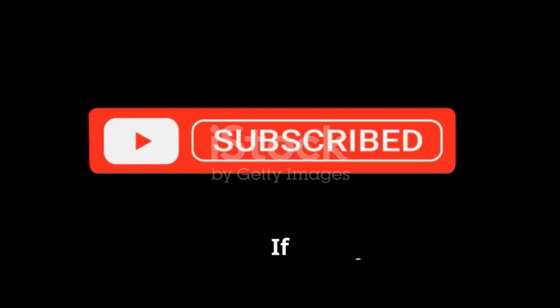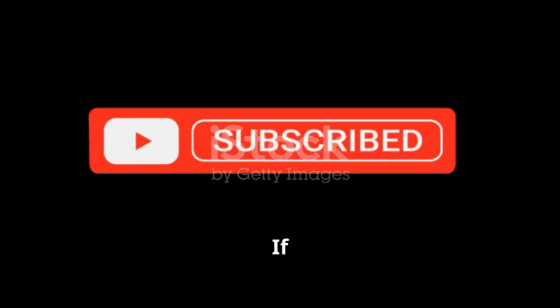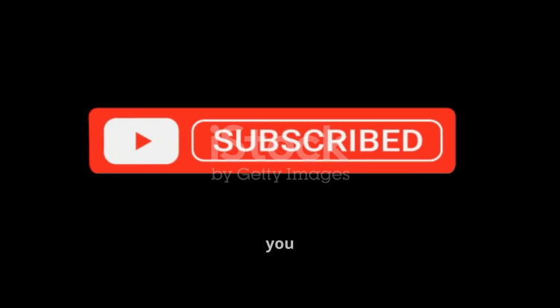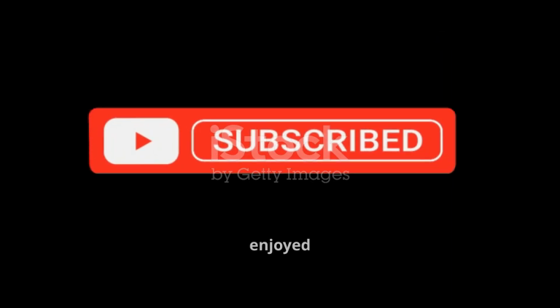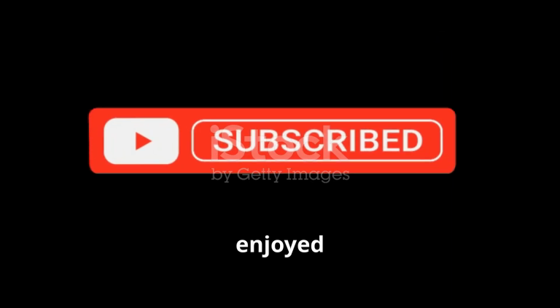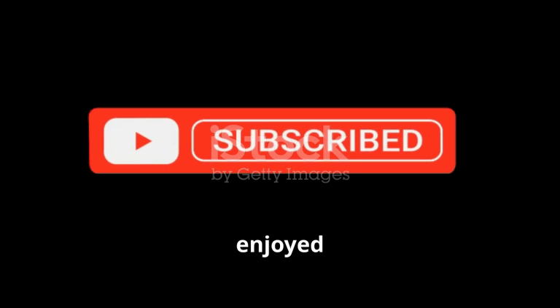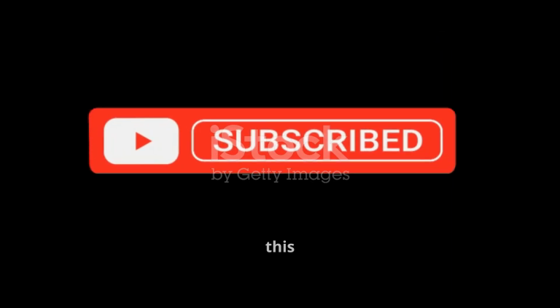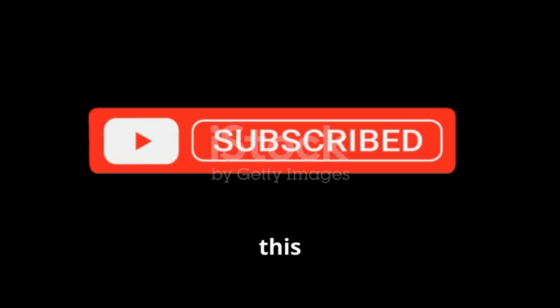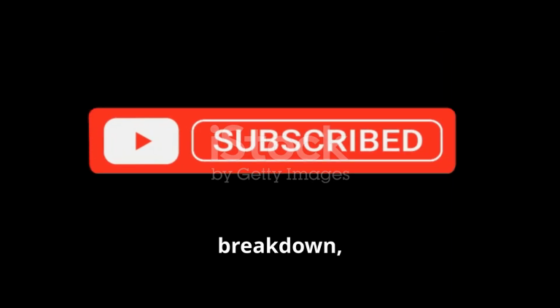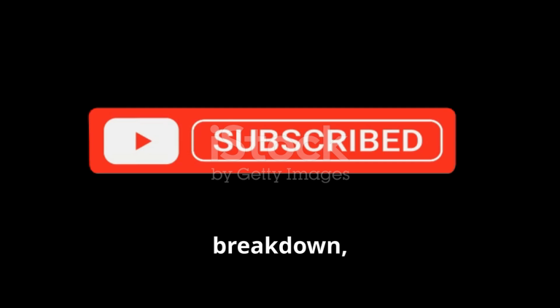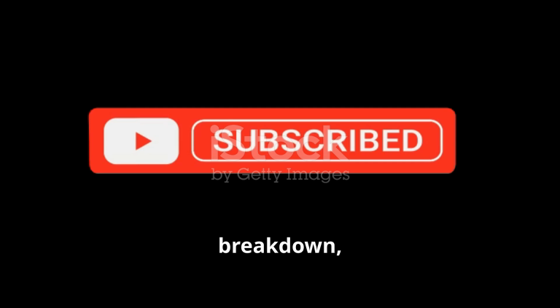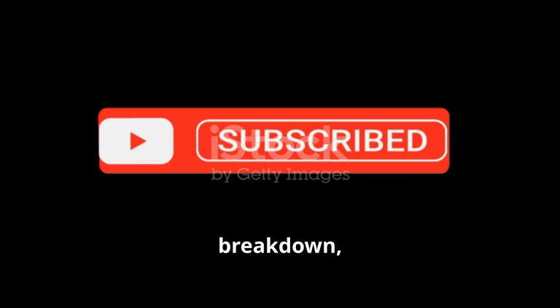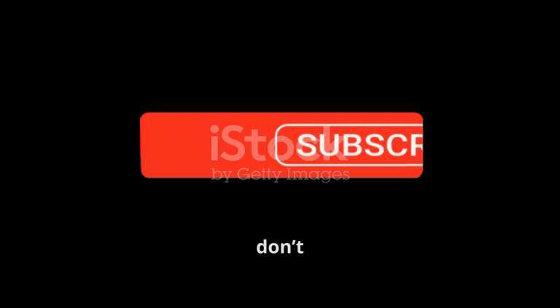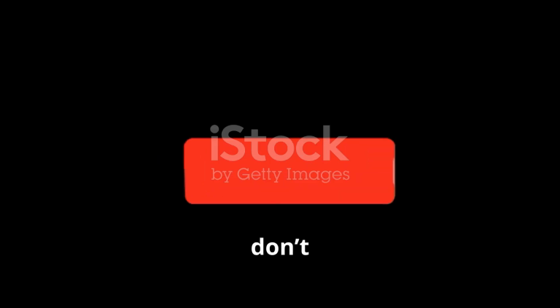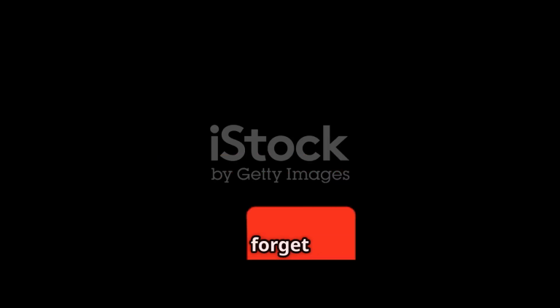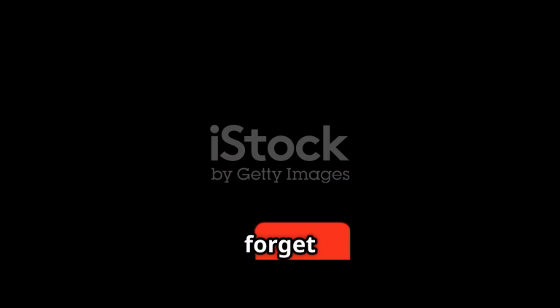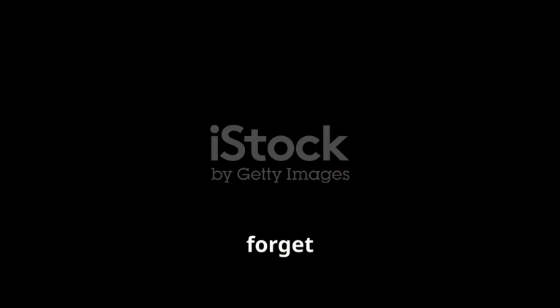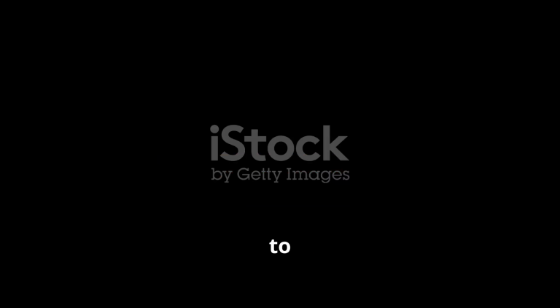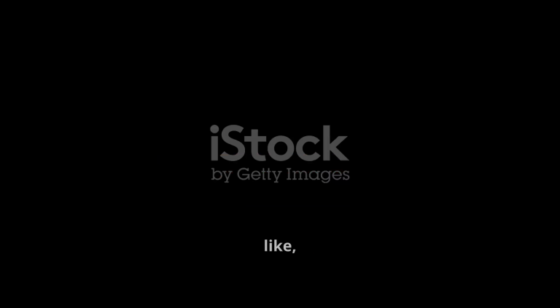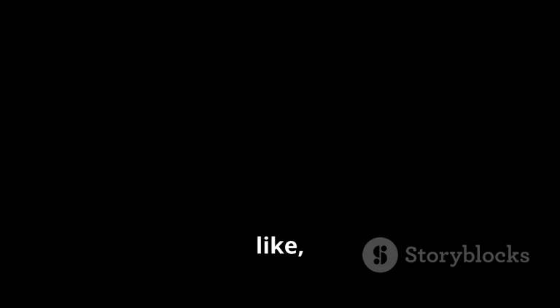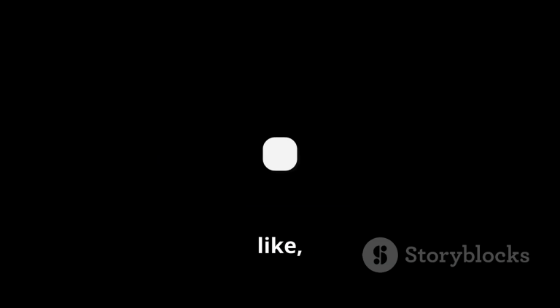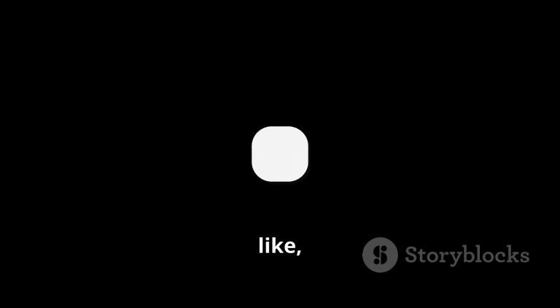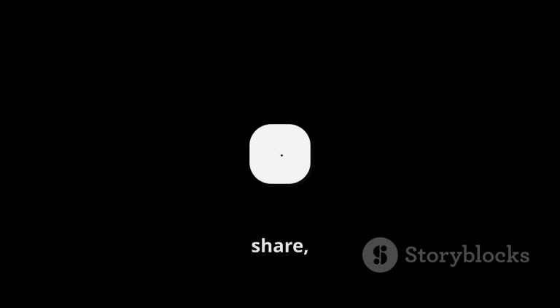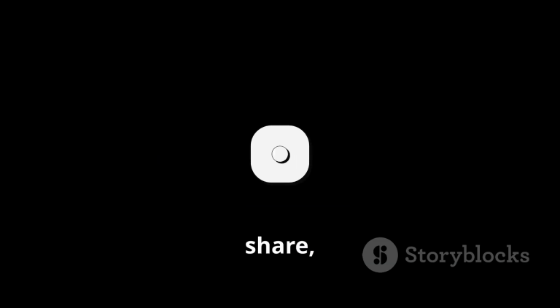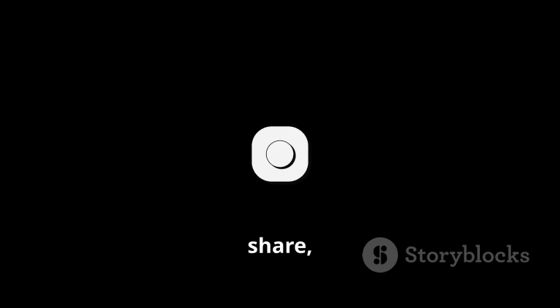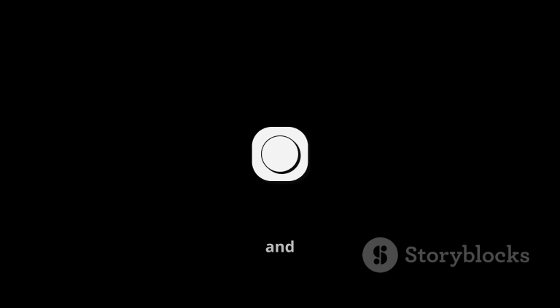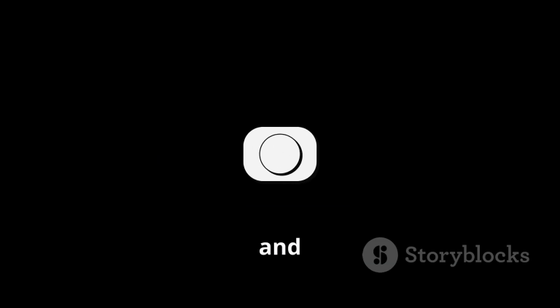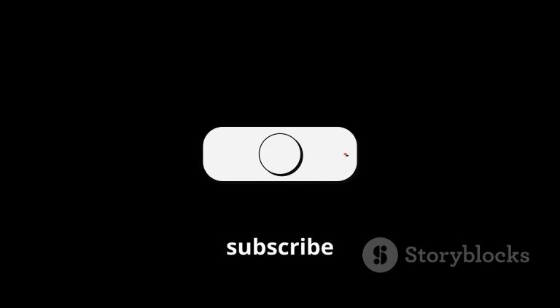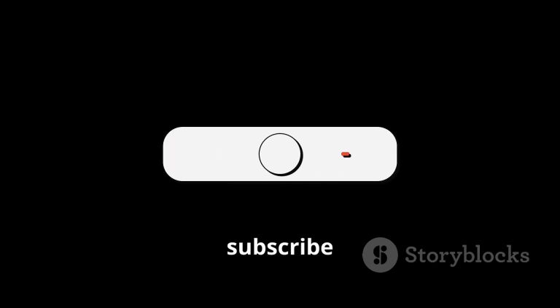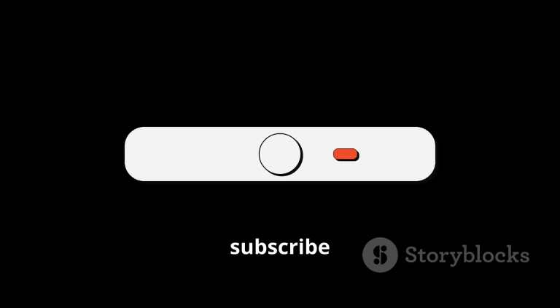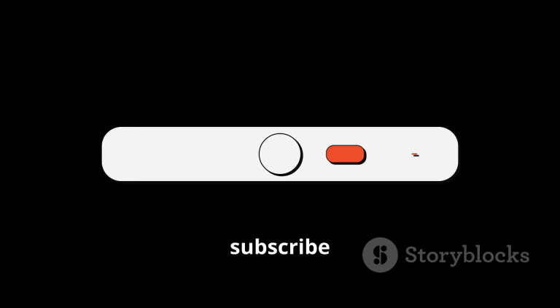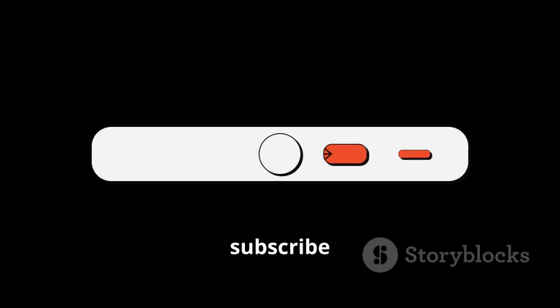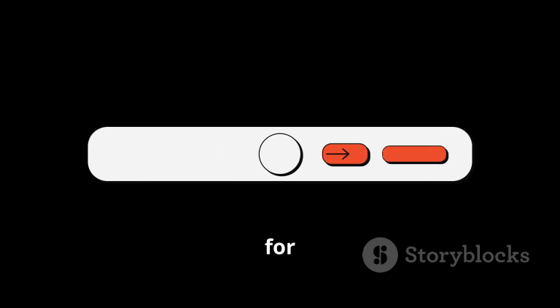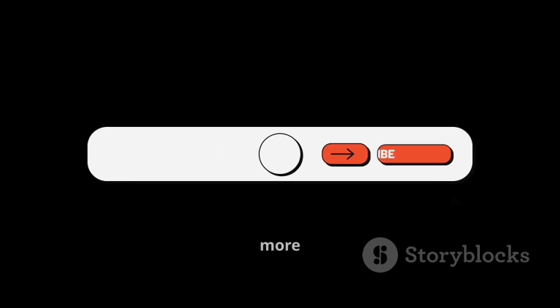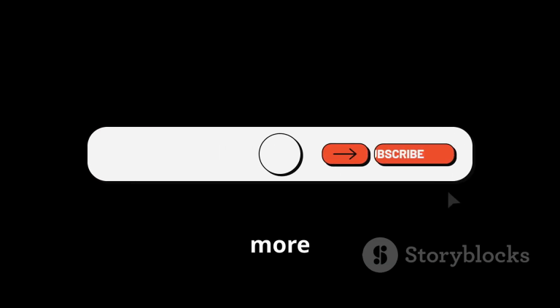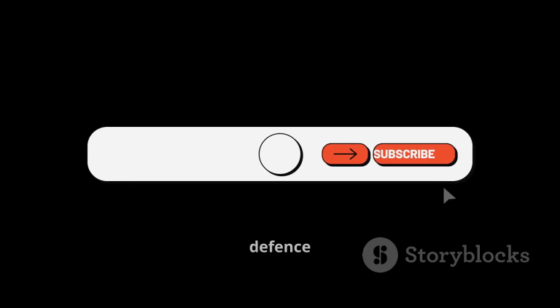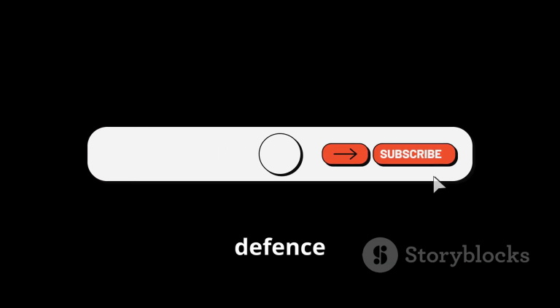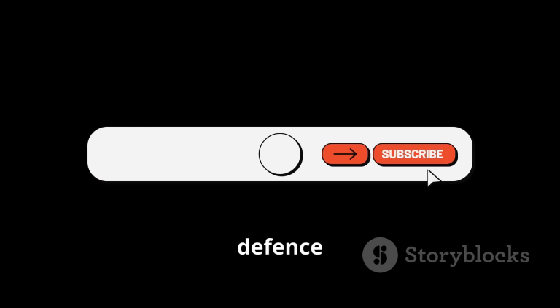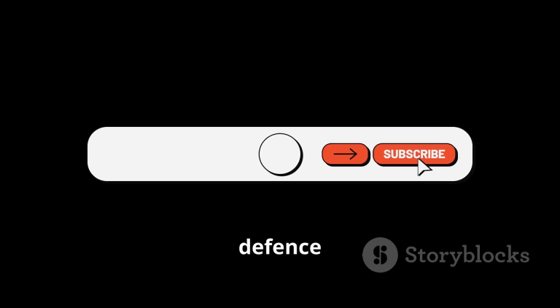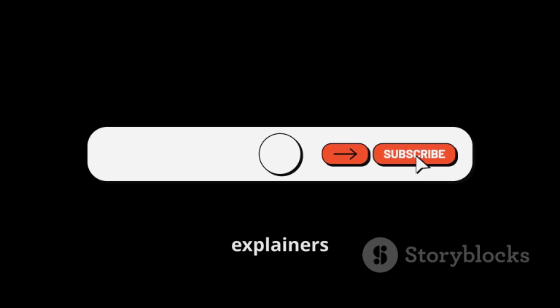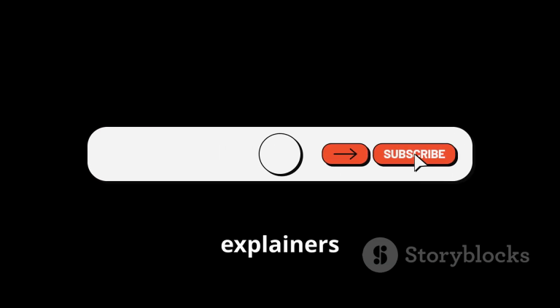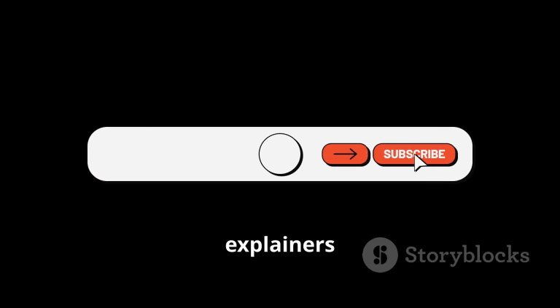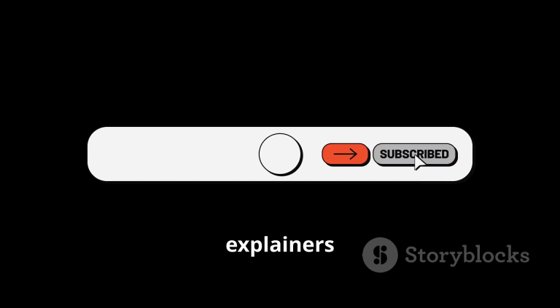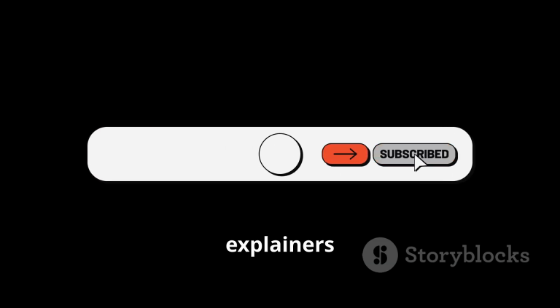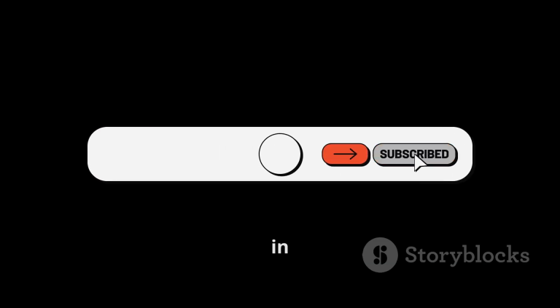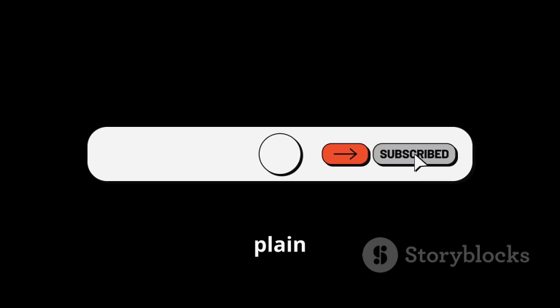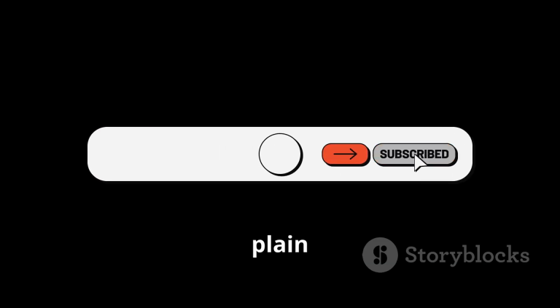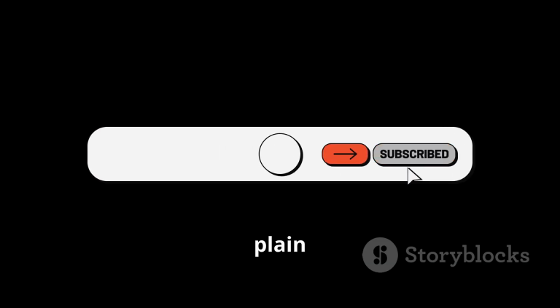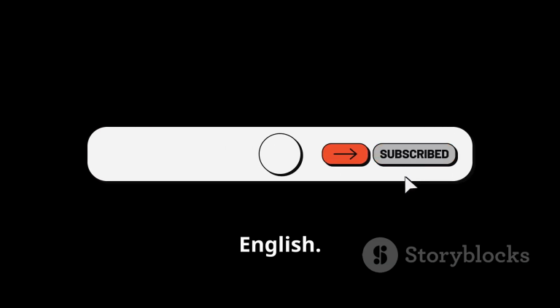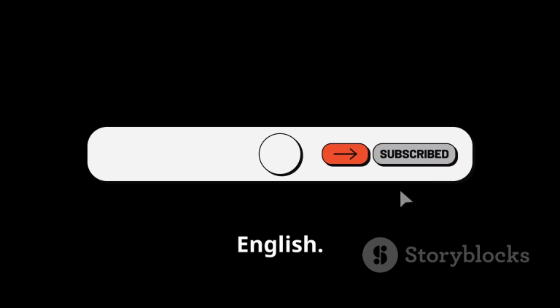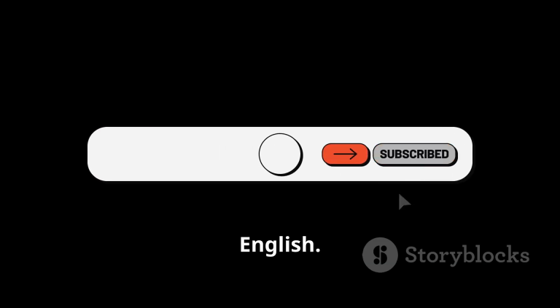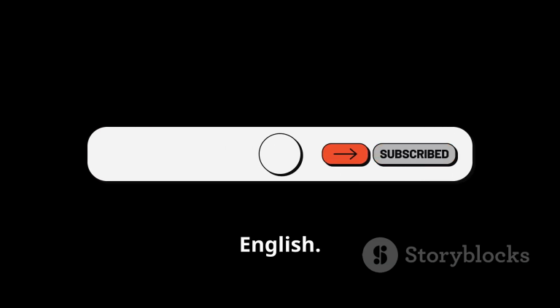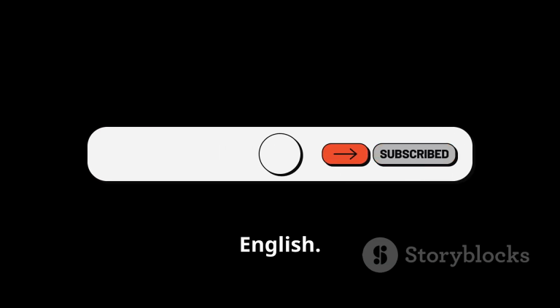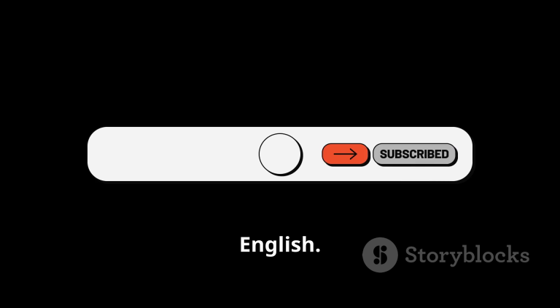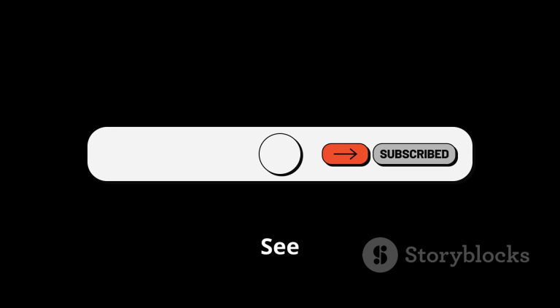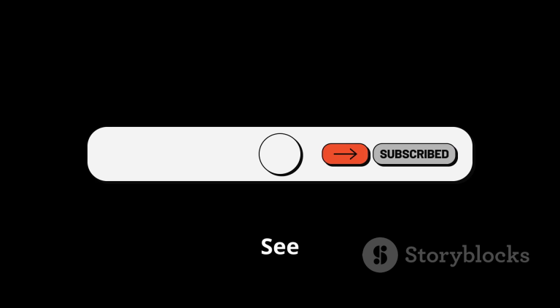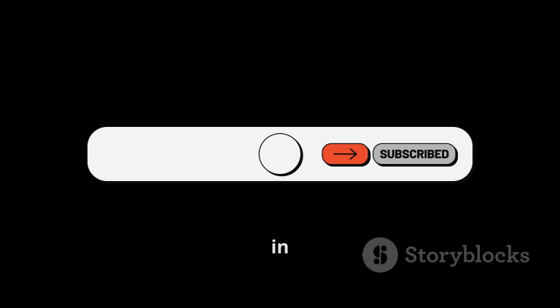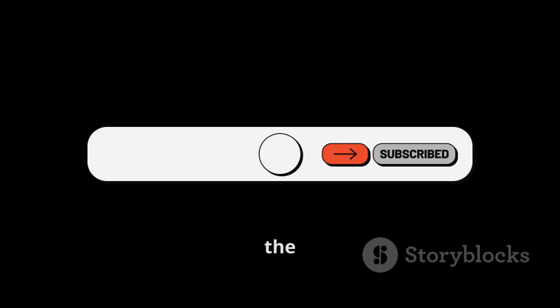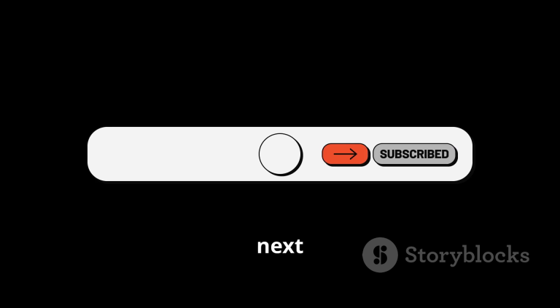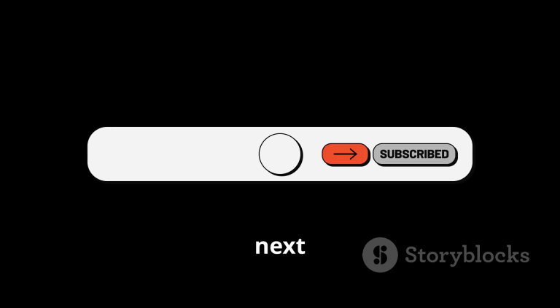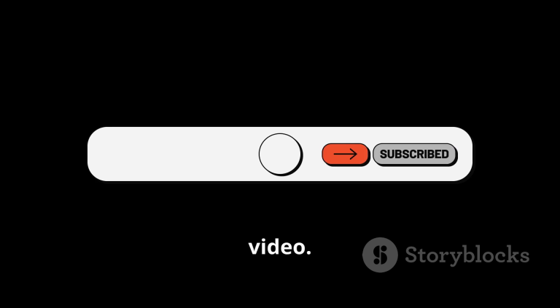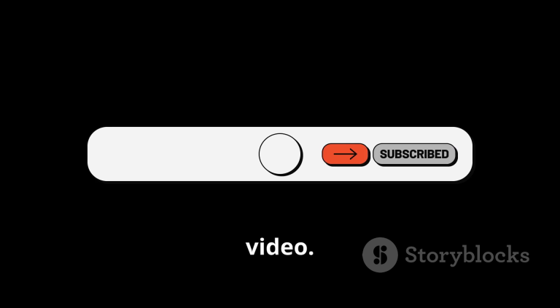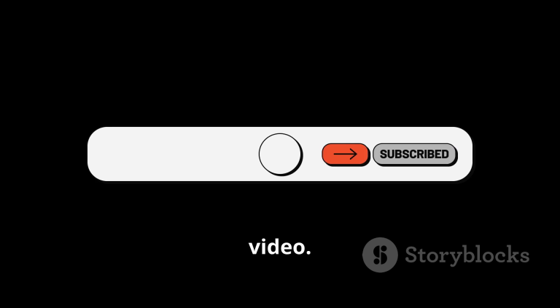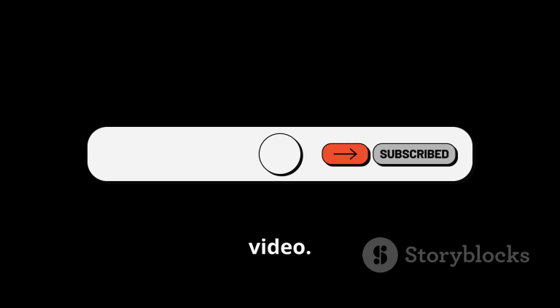If you enjoyed this breakdown, don't forget to like, share, and subscribe for more defense explainers in plain English. See you in the next video.